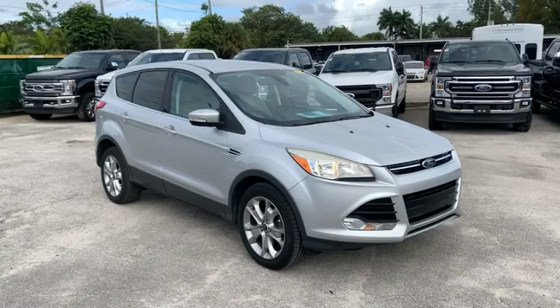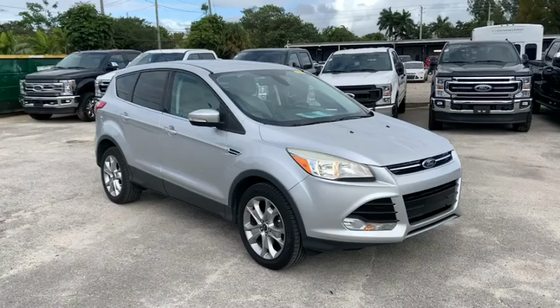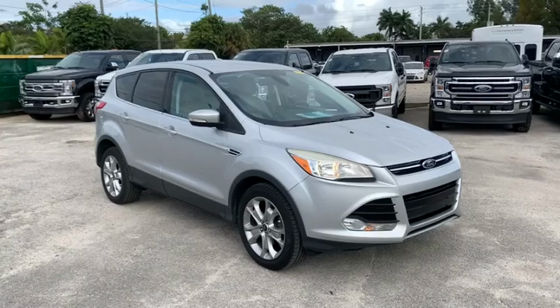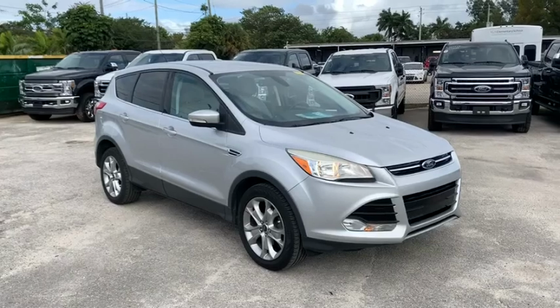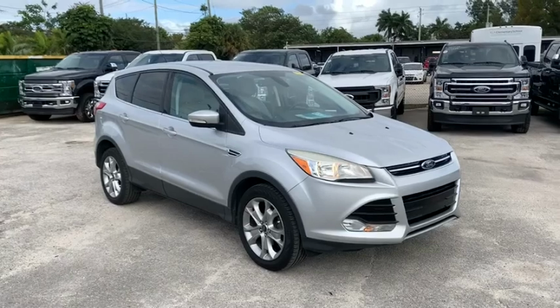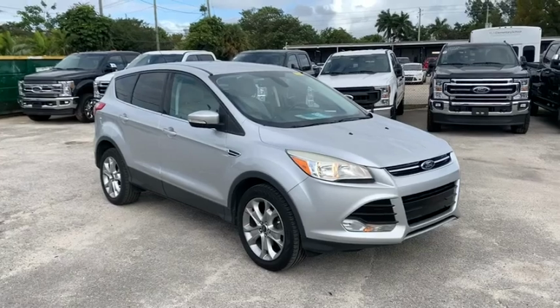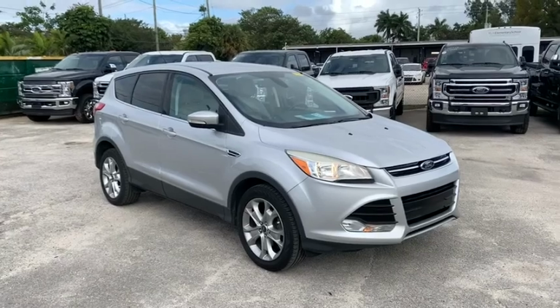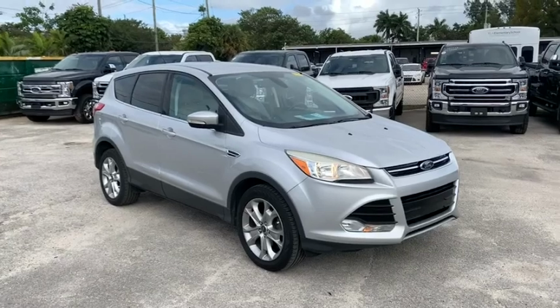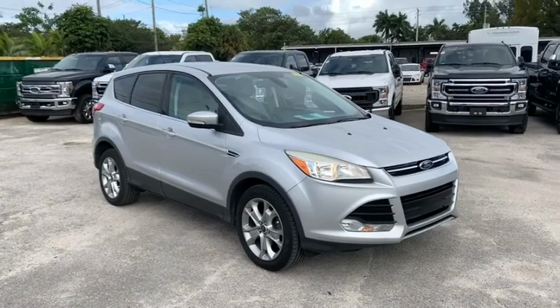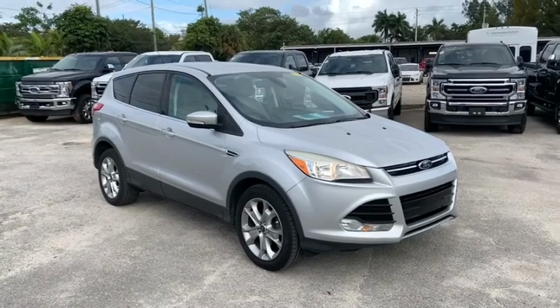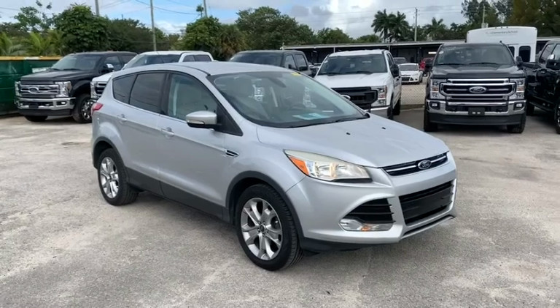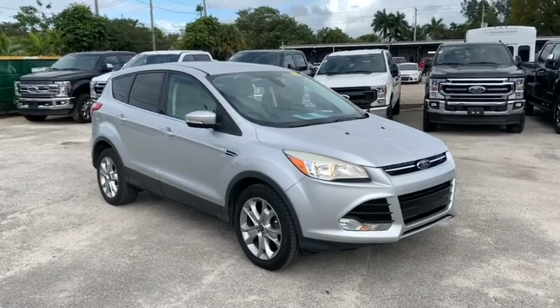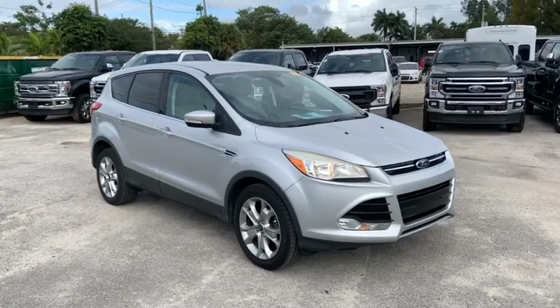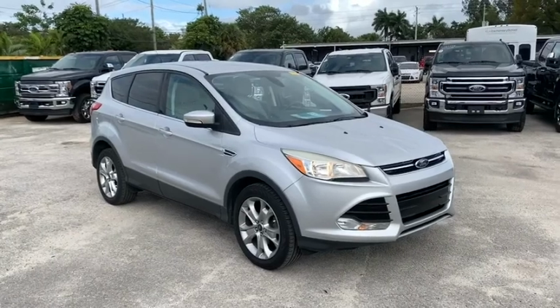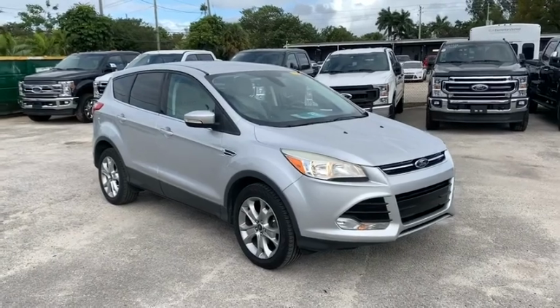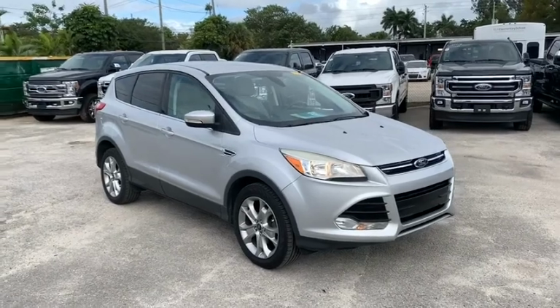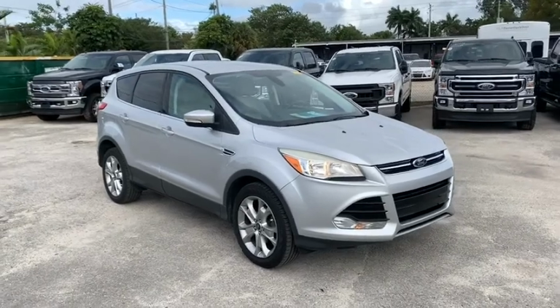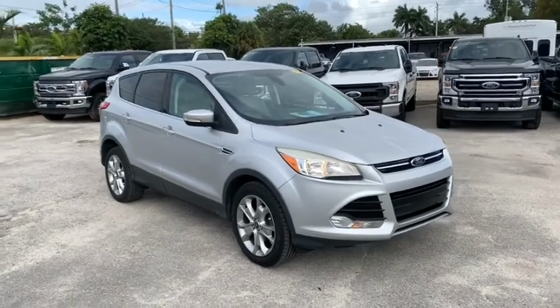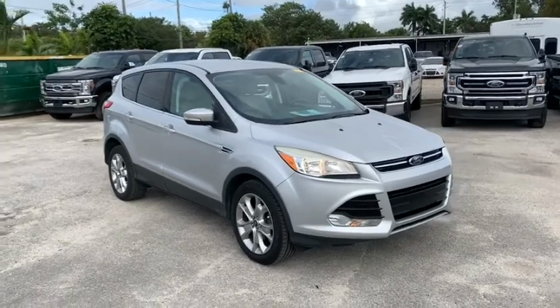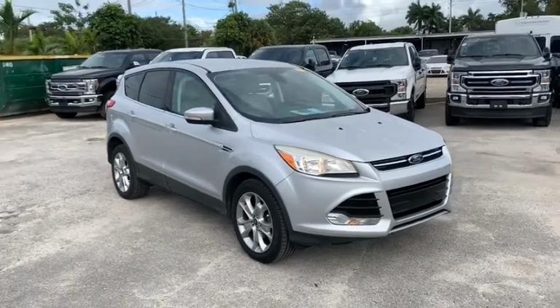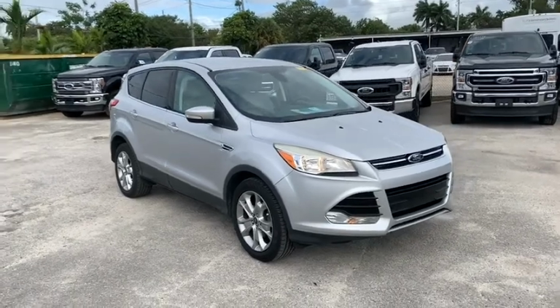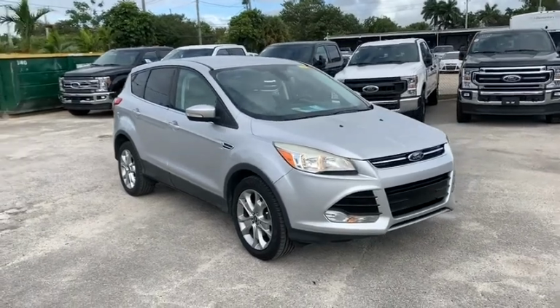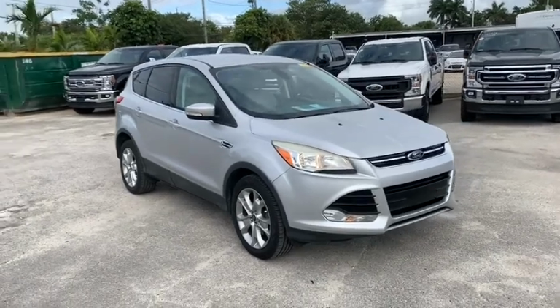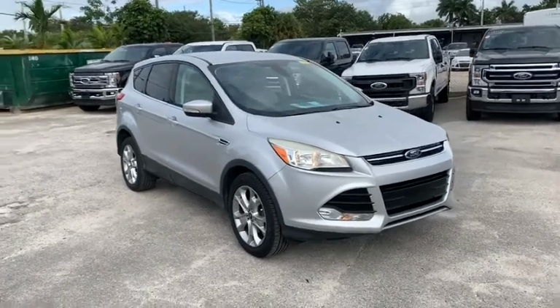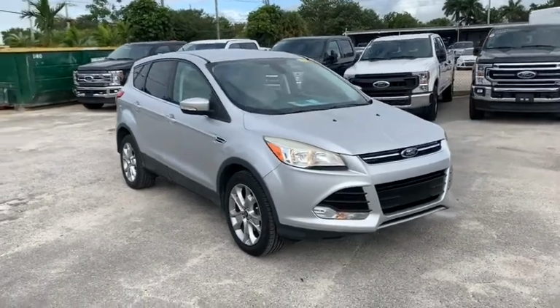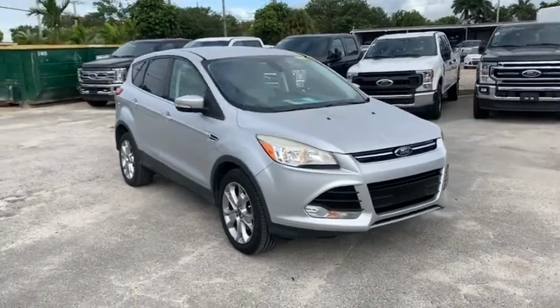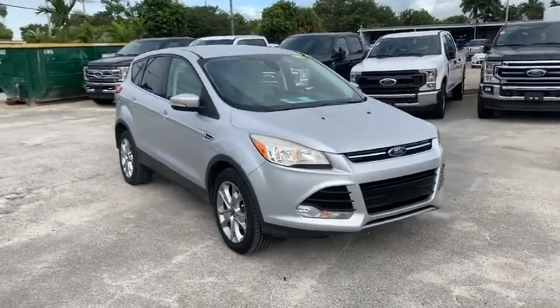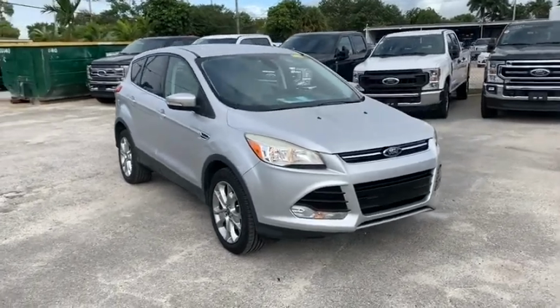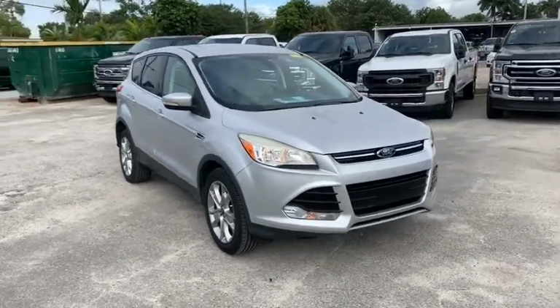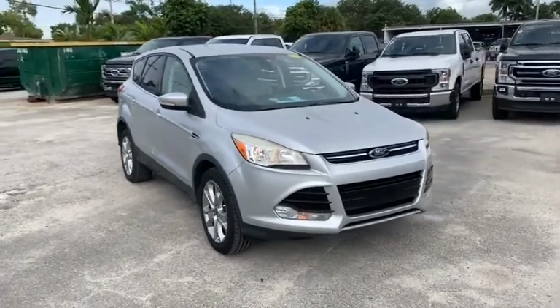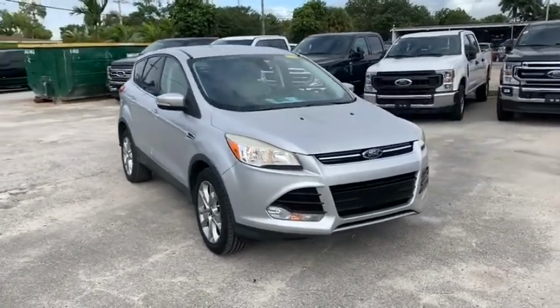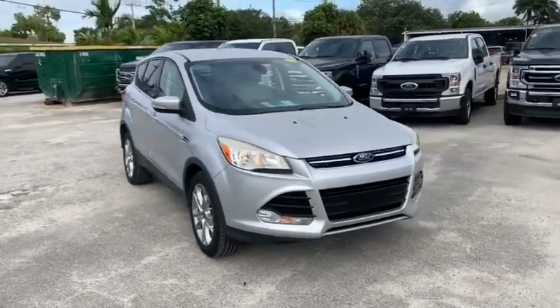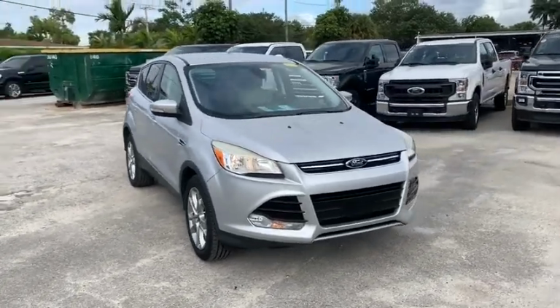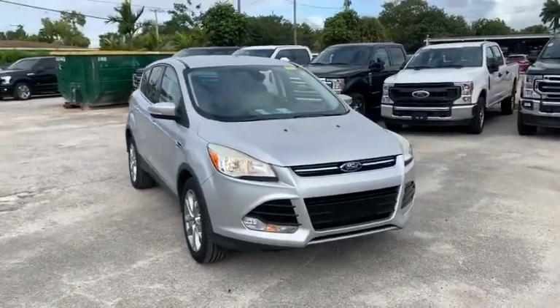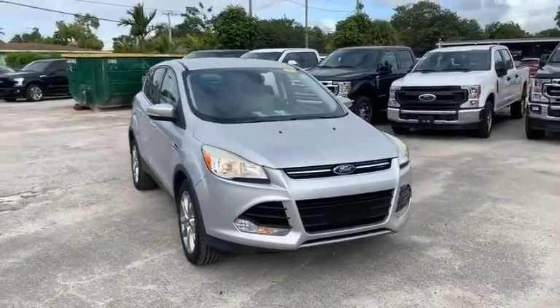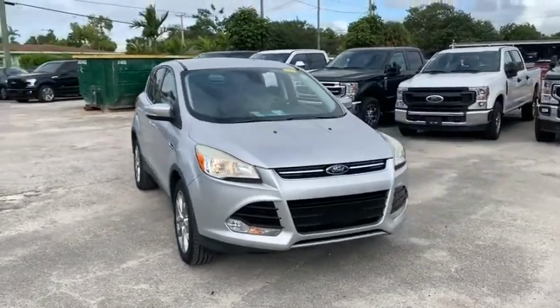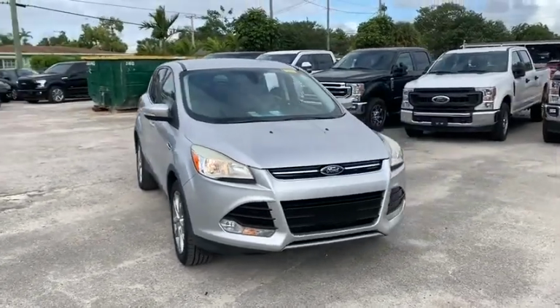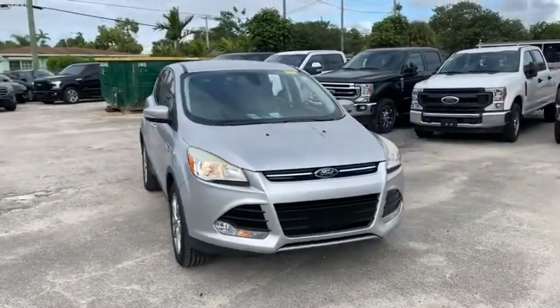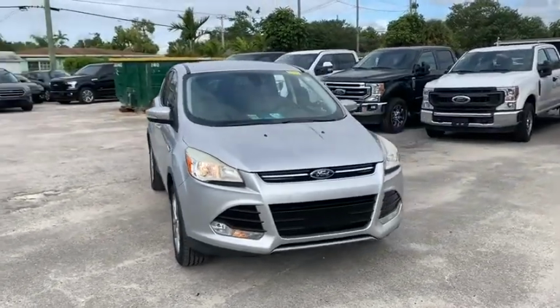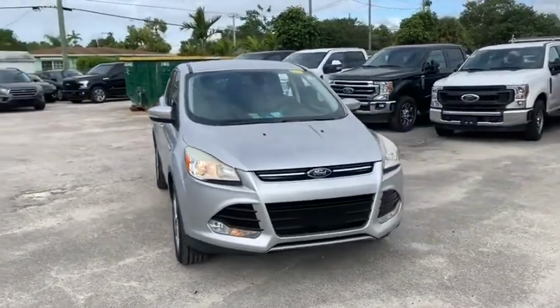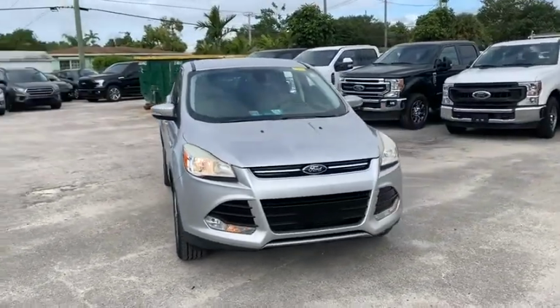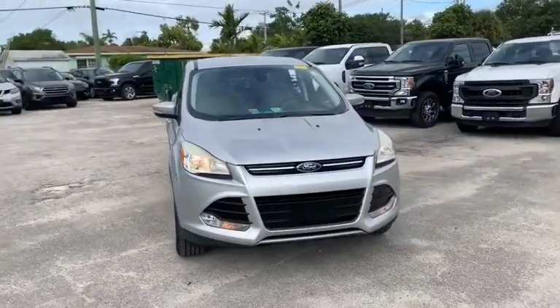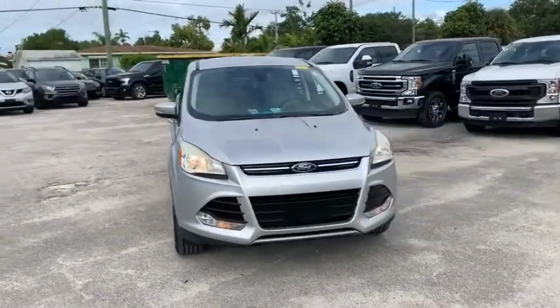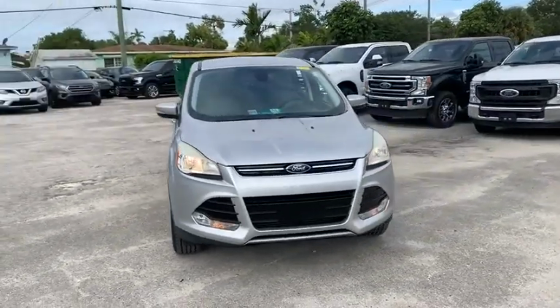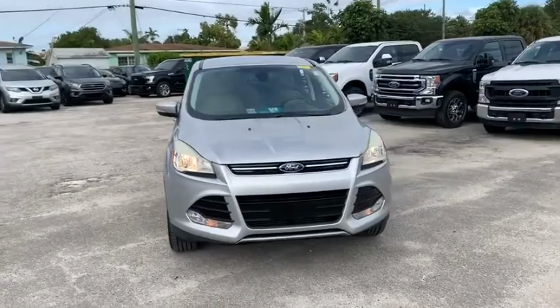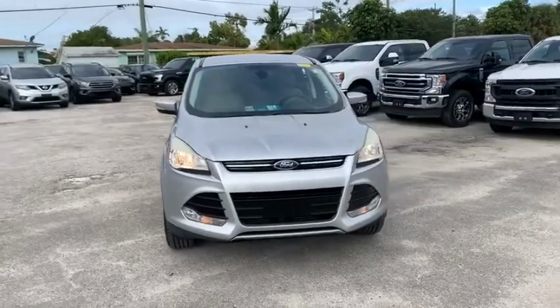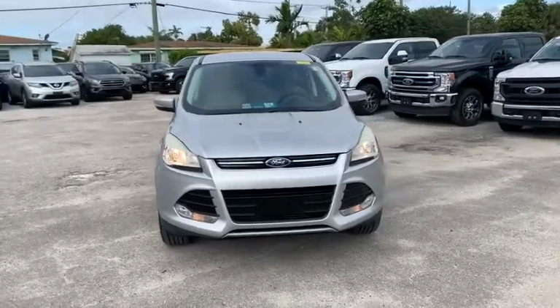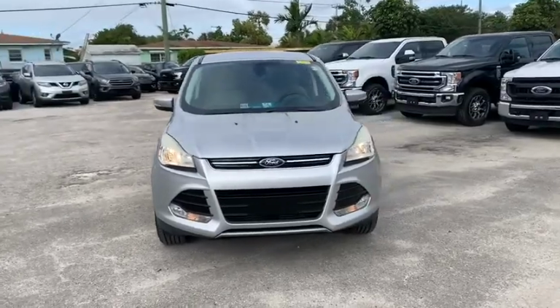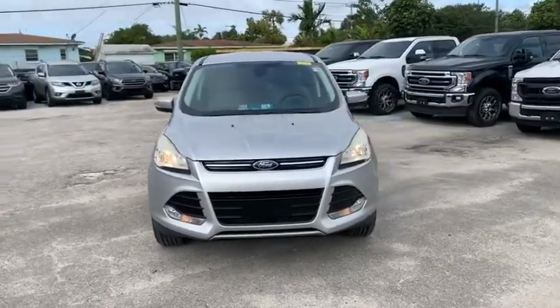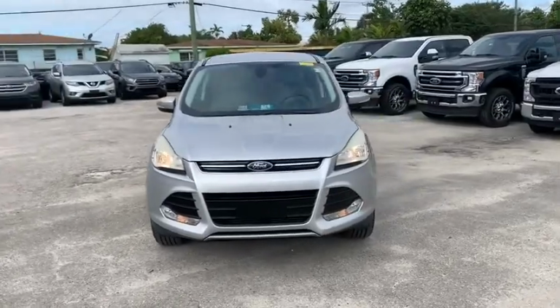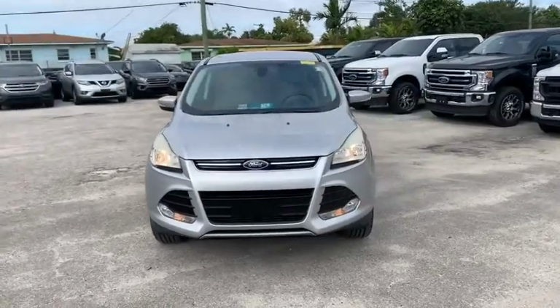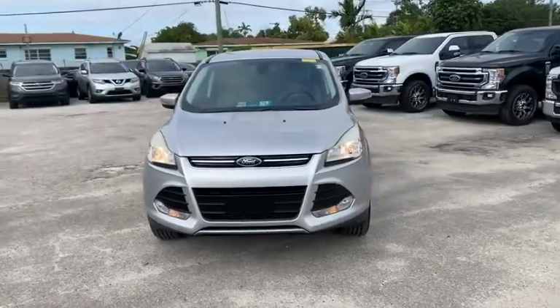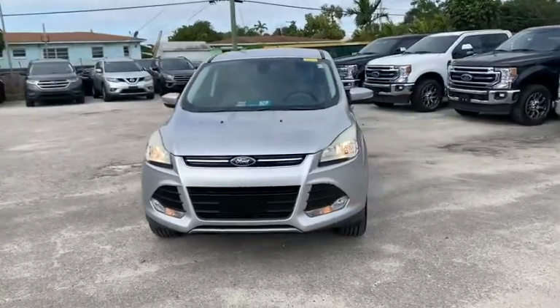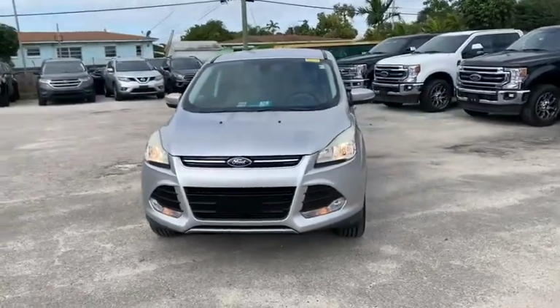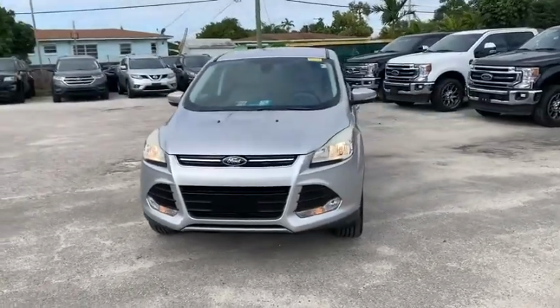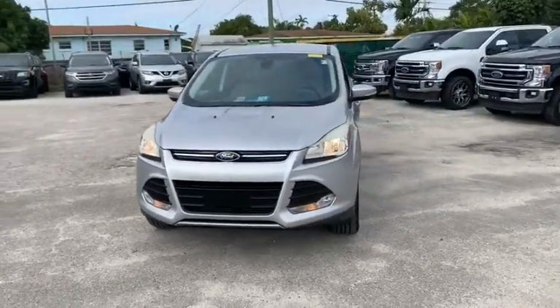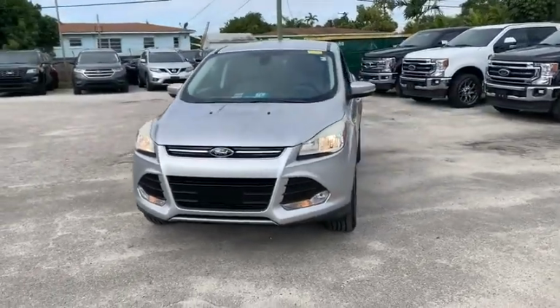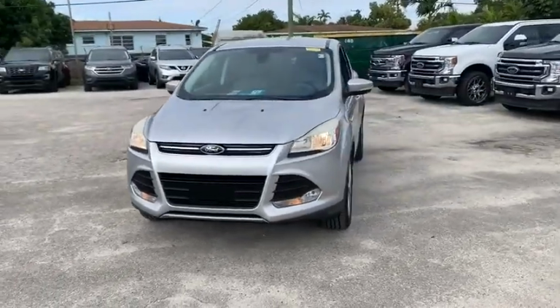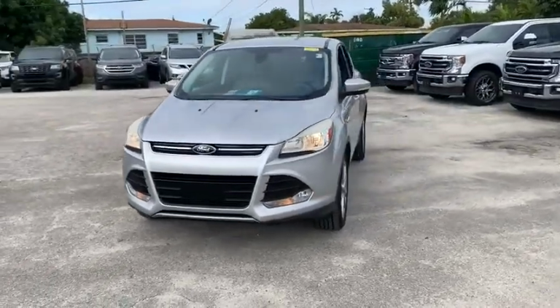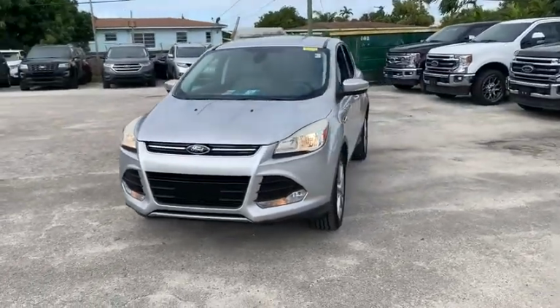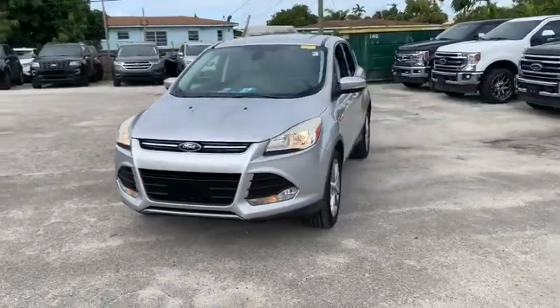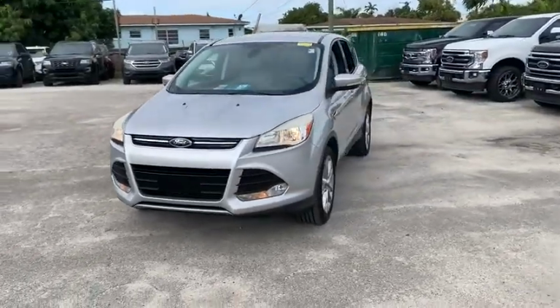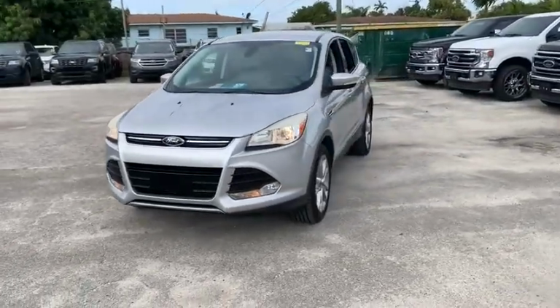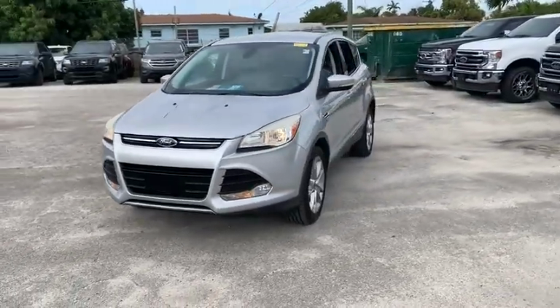Come test drive the 2013 Ford Escape. Gas engines flex, tow, sip and go with Ford Escape.